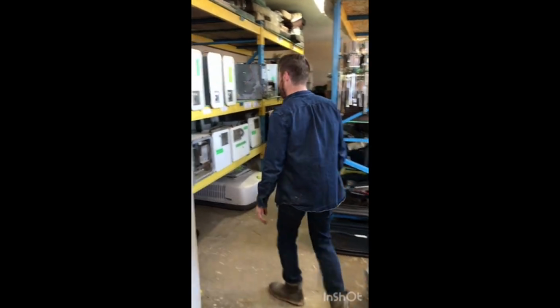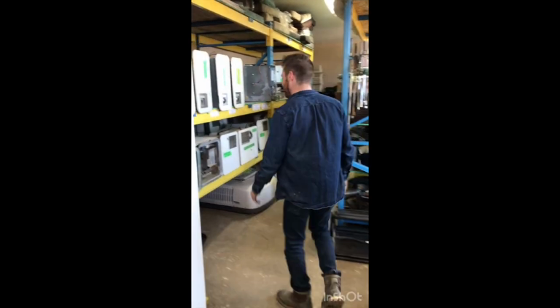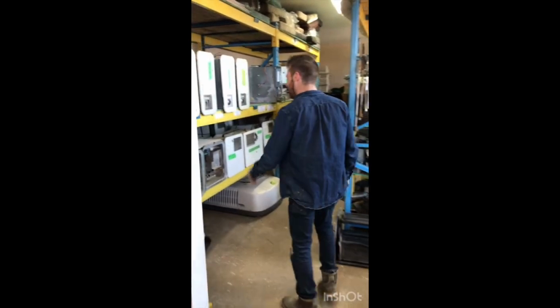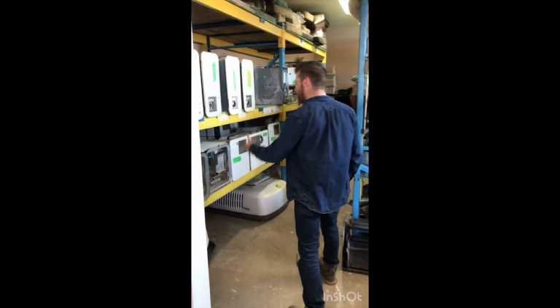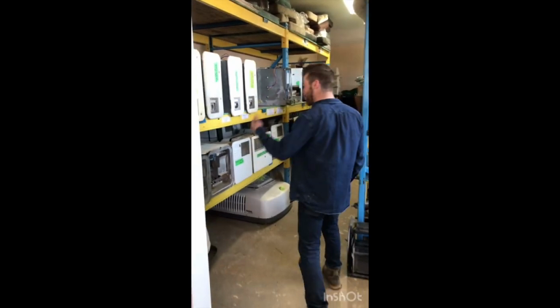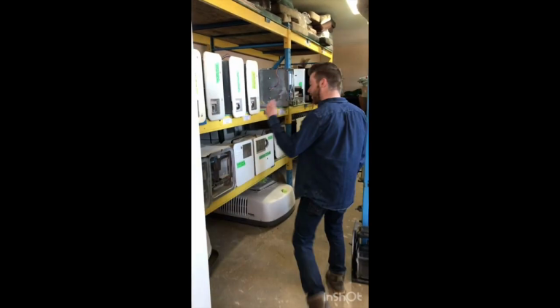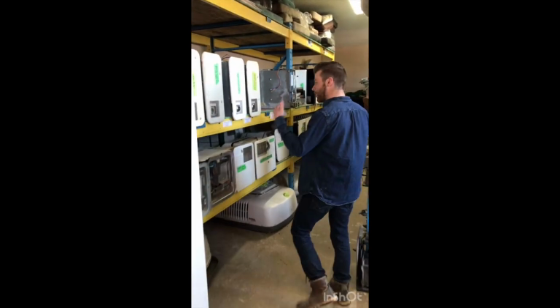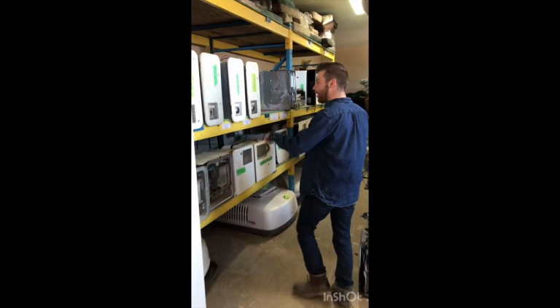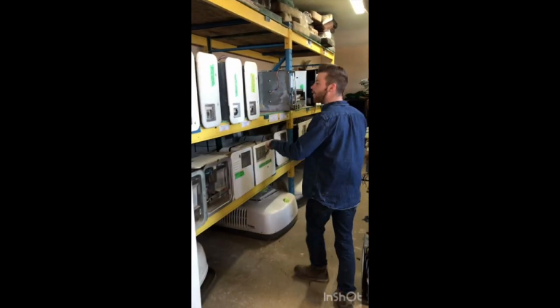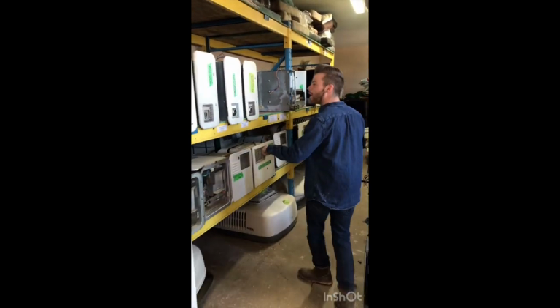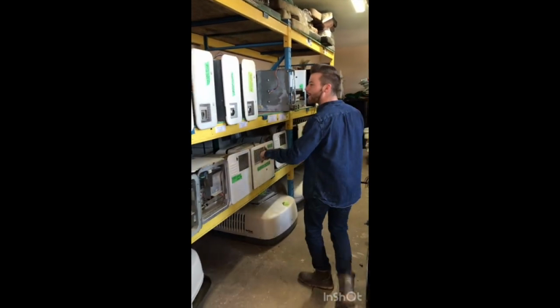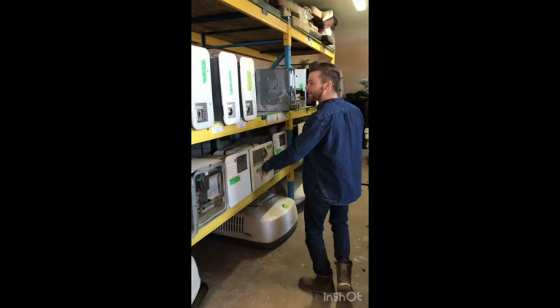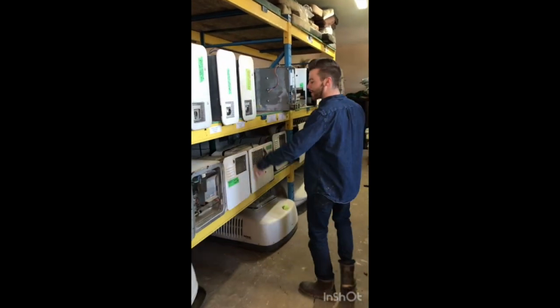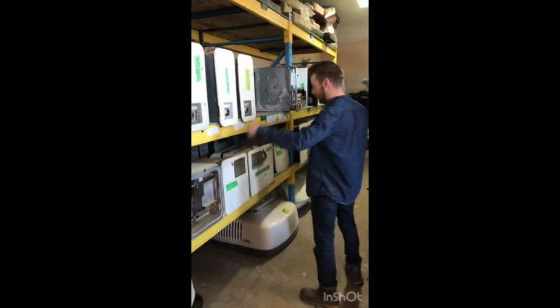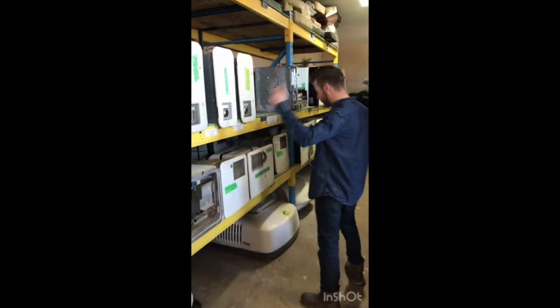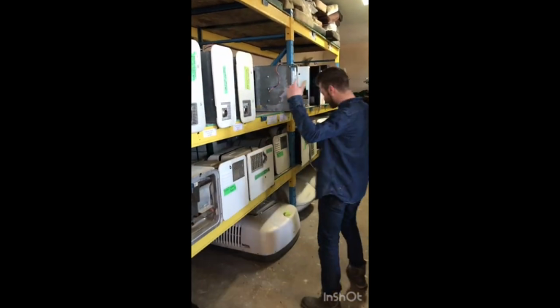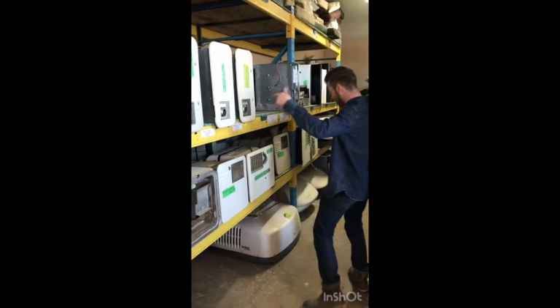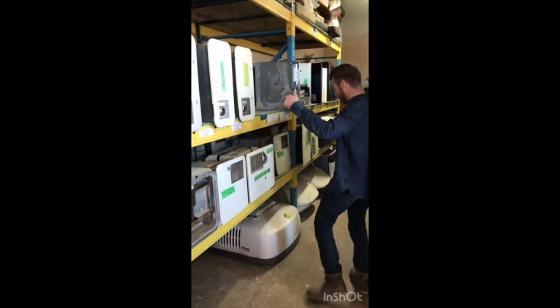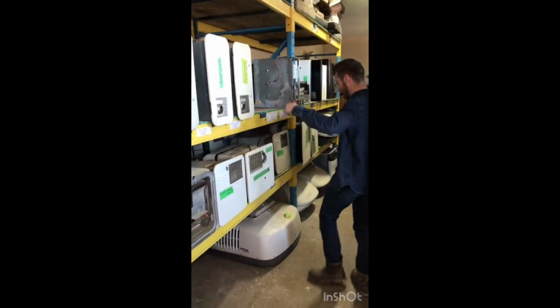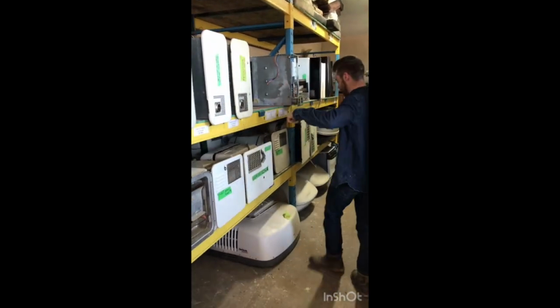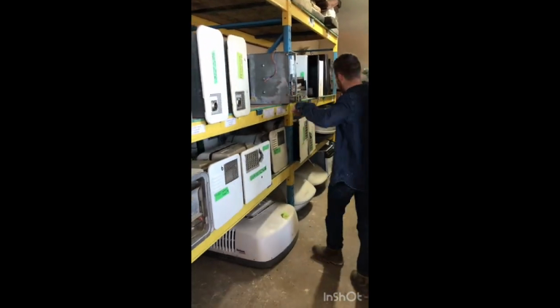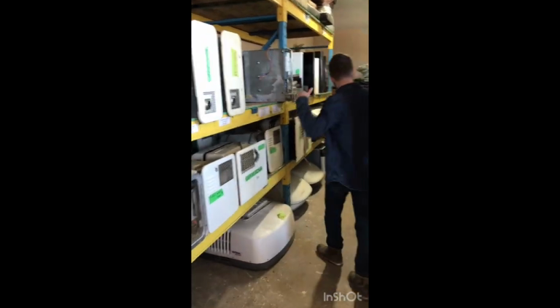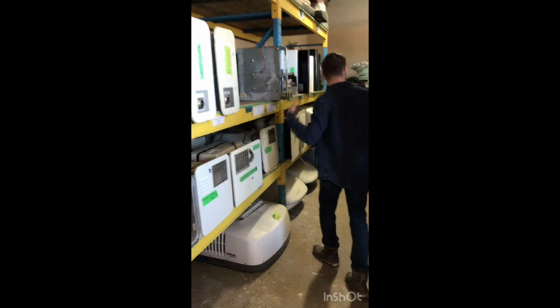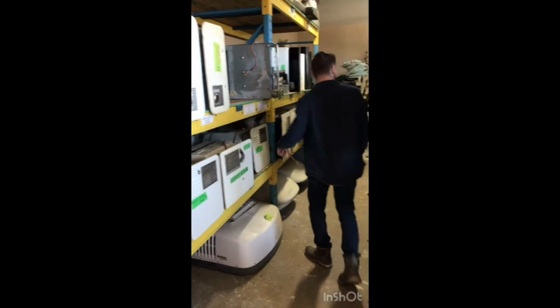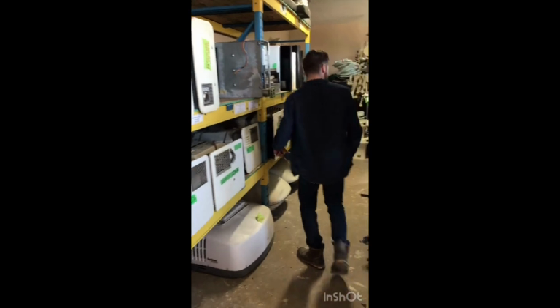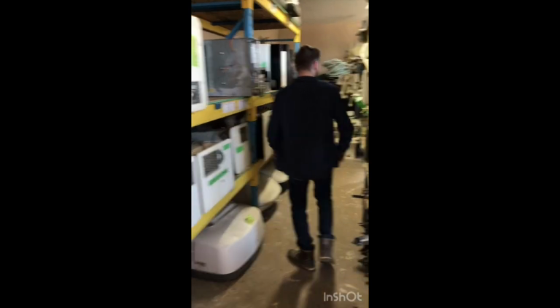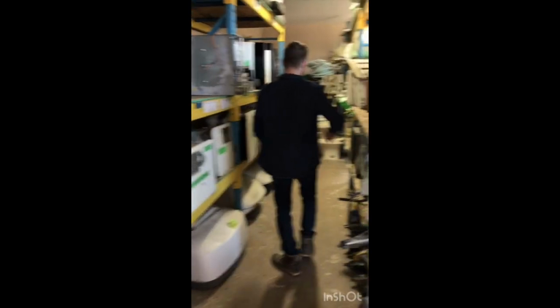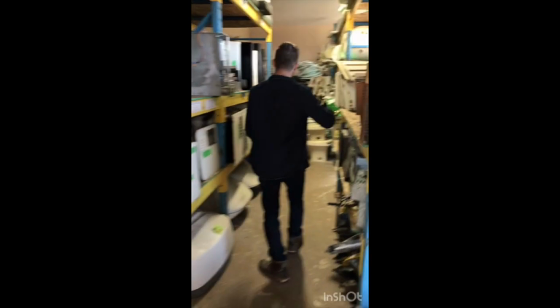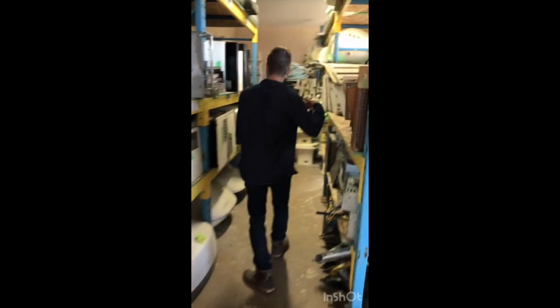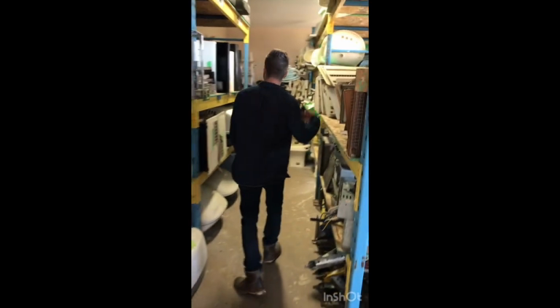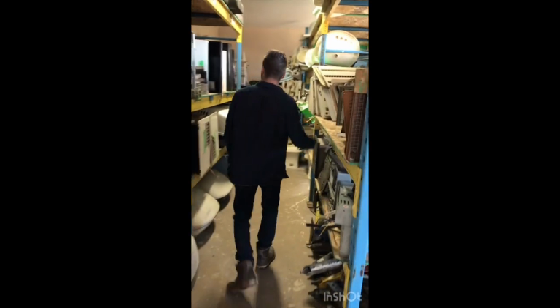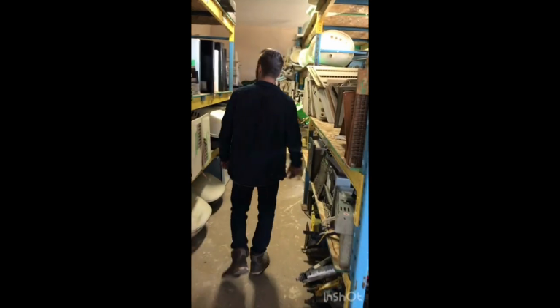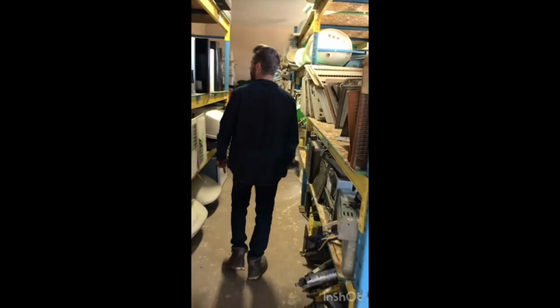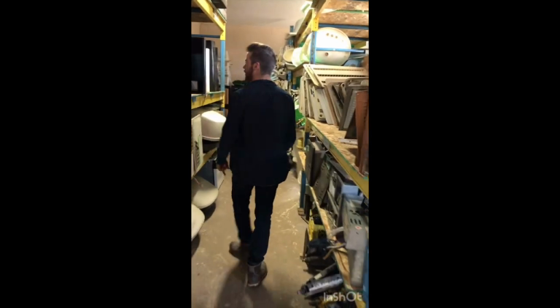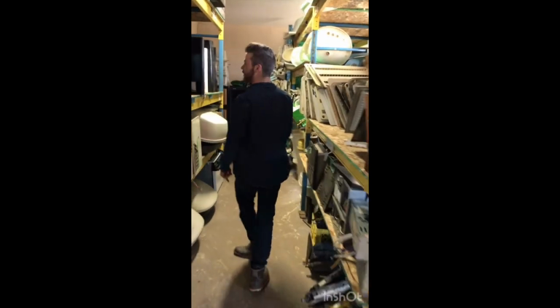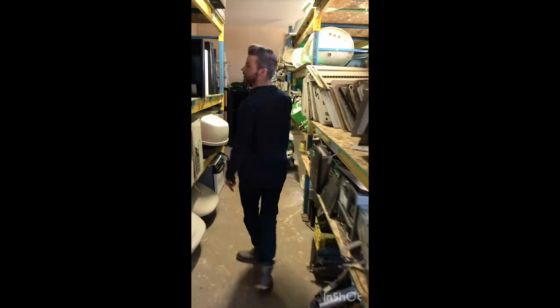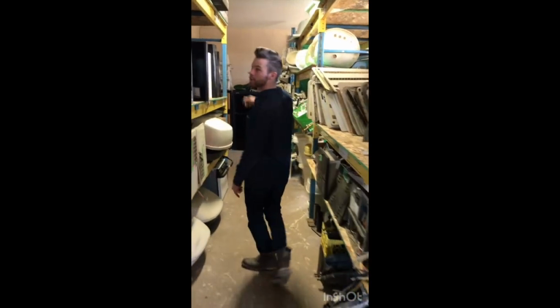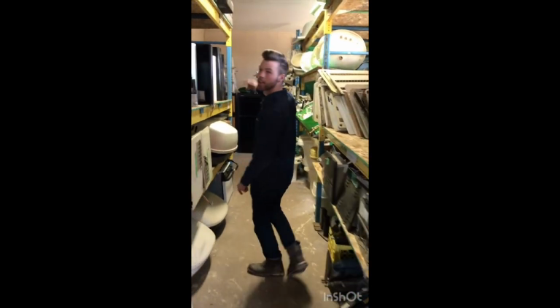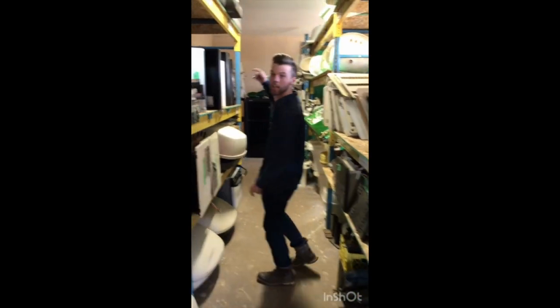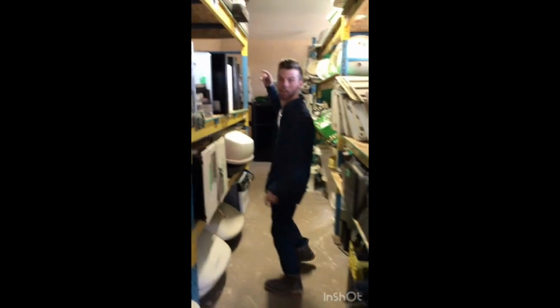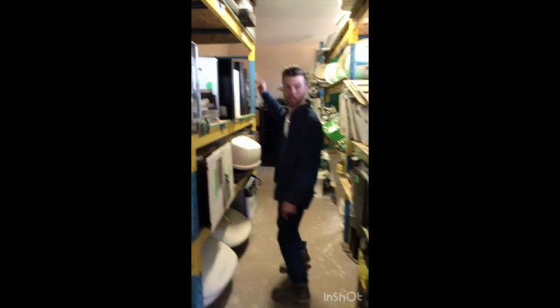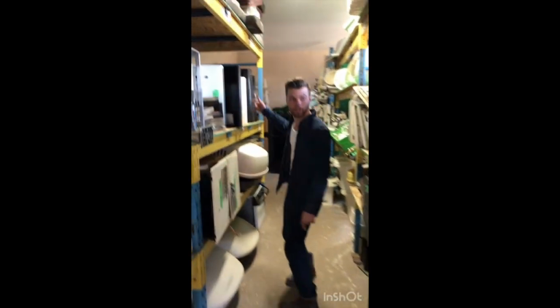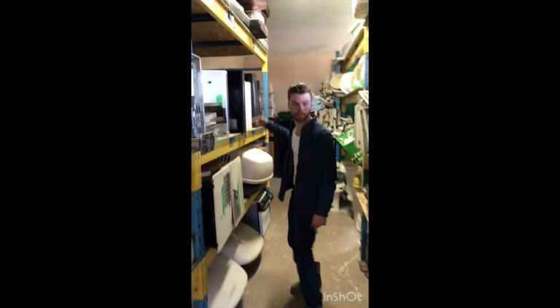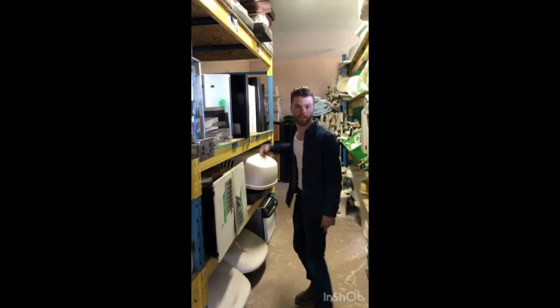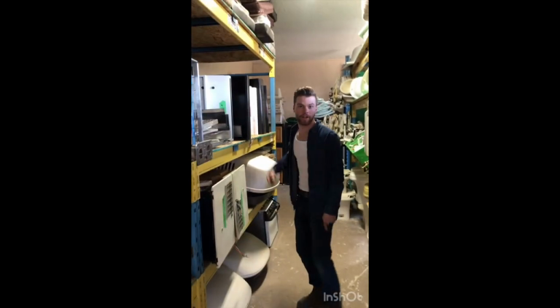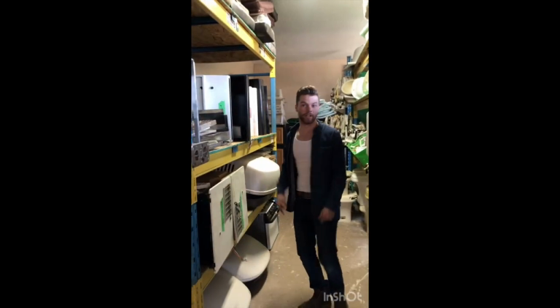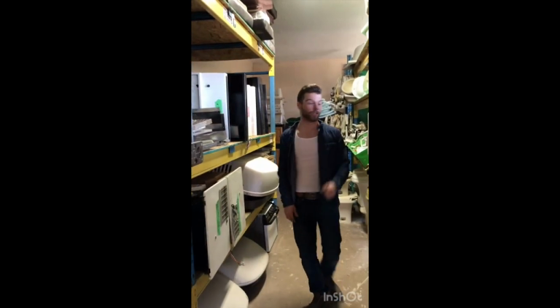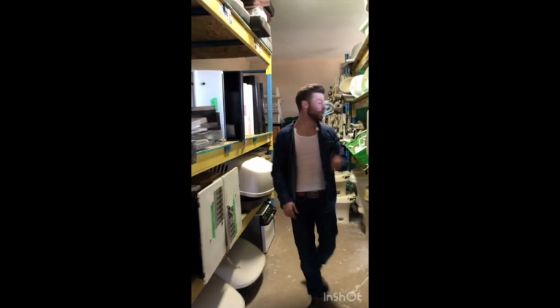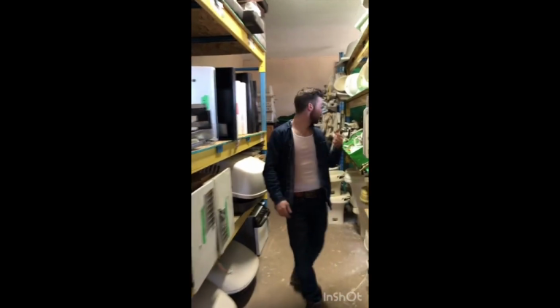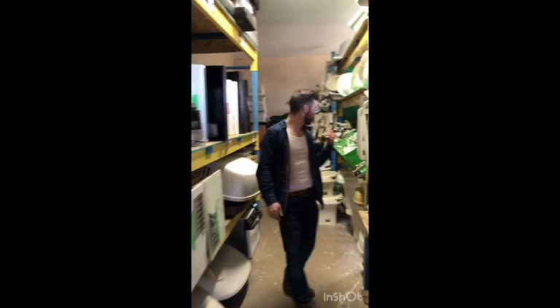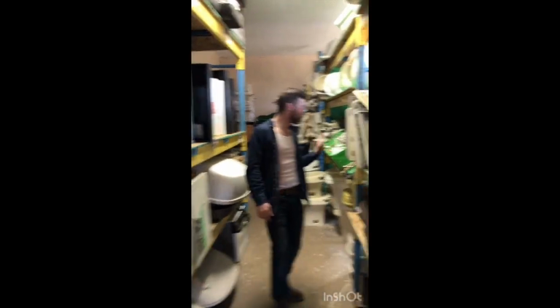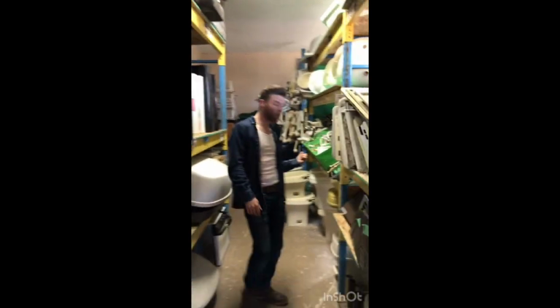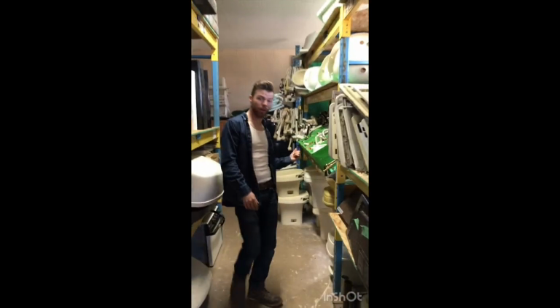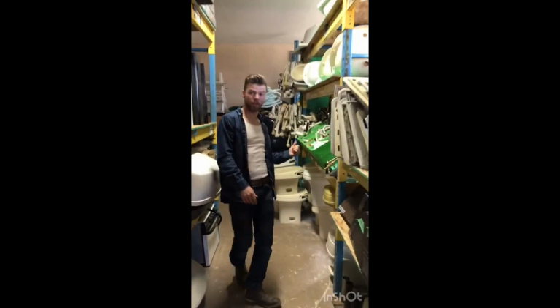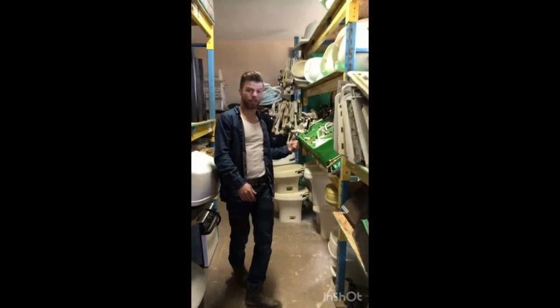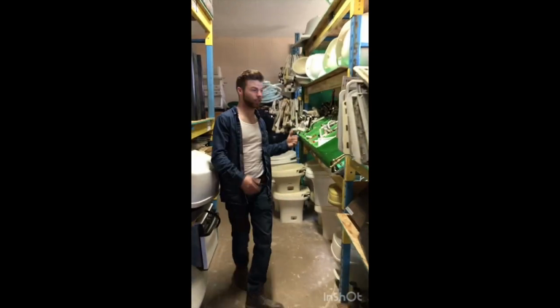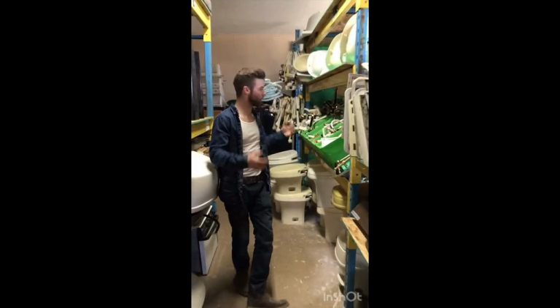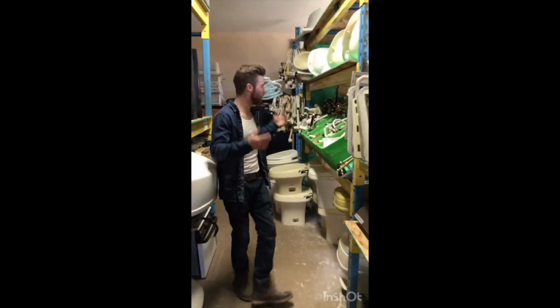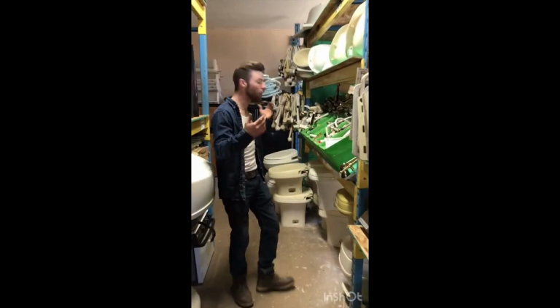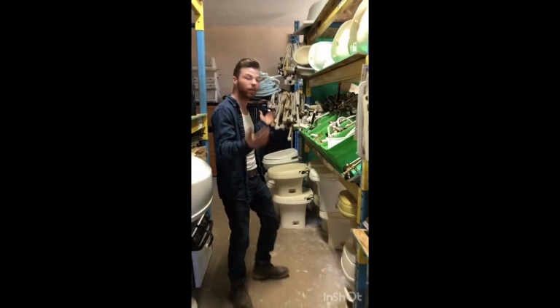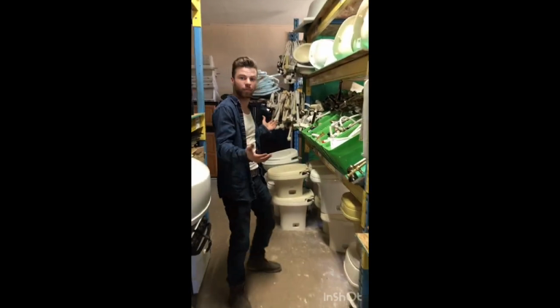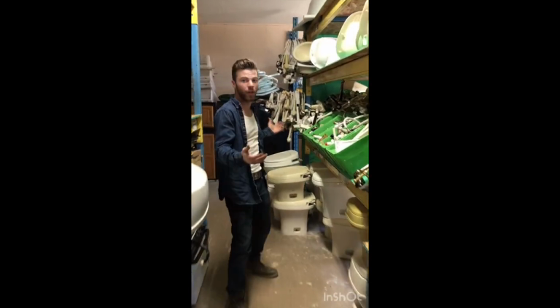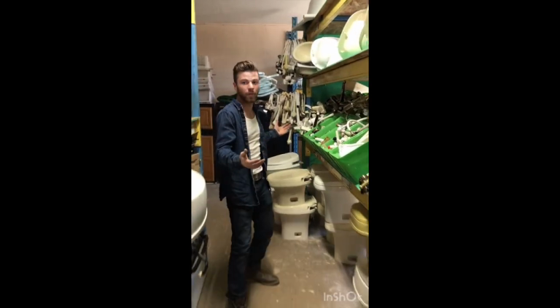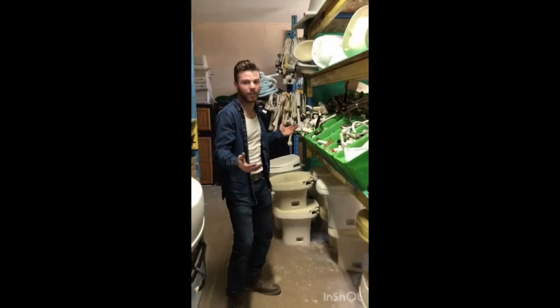Here we got hot water tanks, furnaces, ACs, converters, hood fans, toilets, all the plumbing.